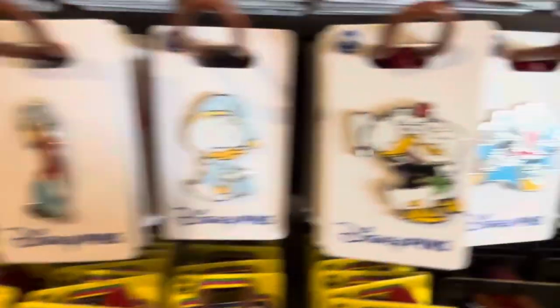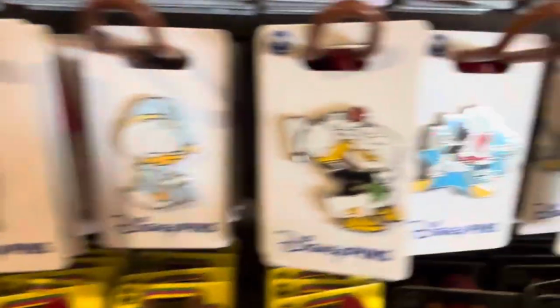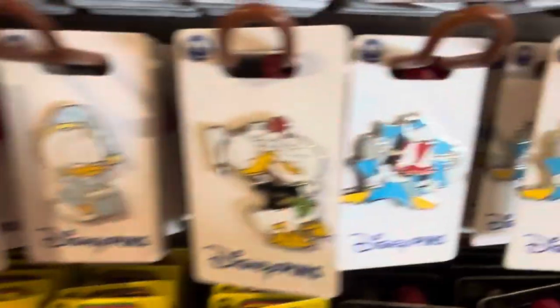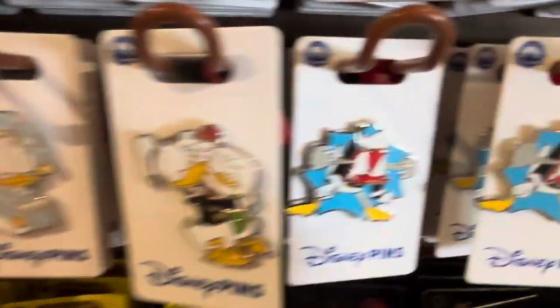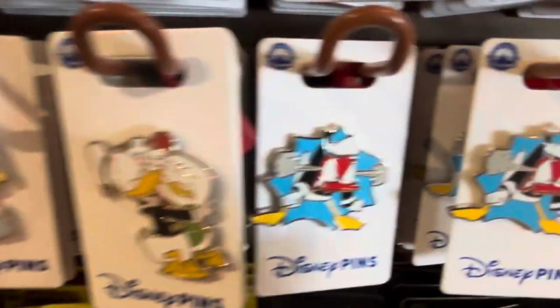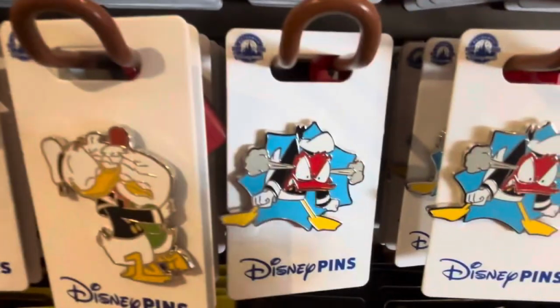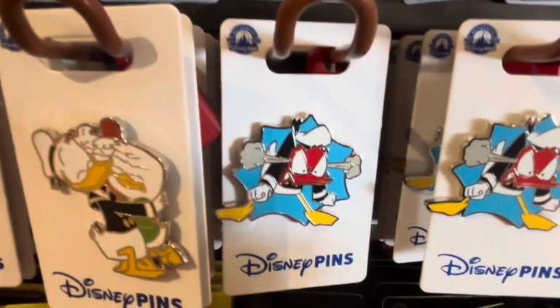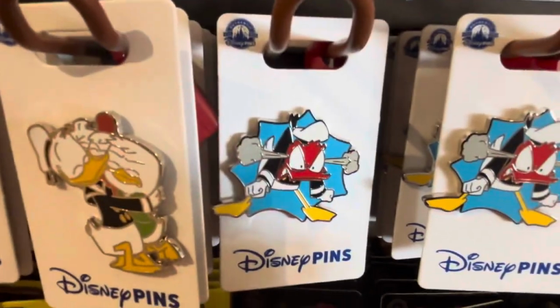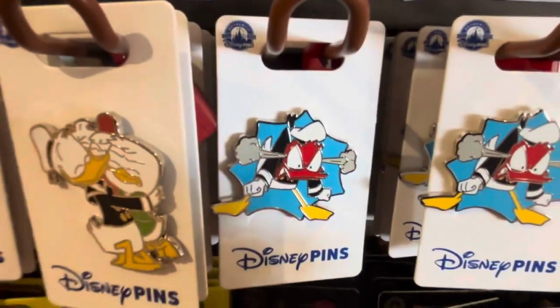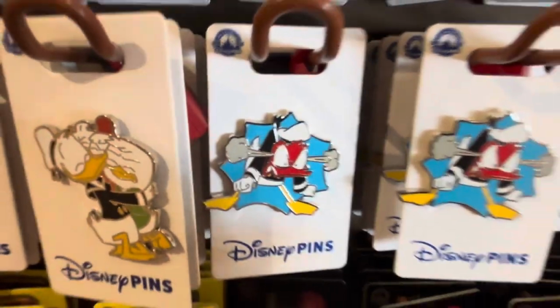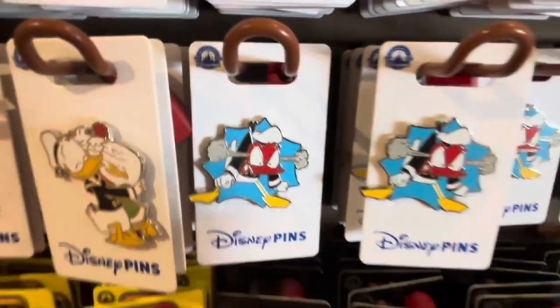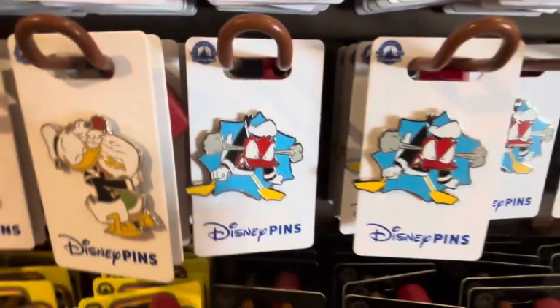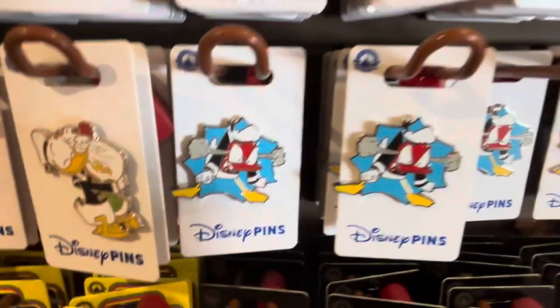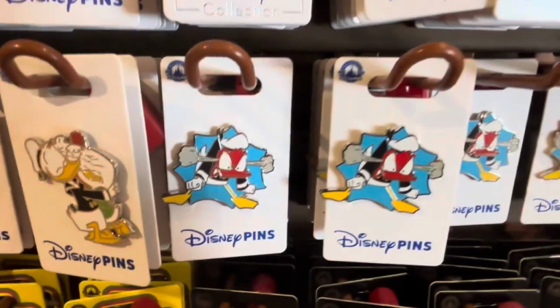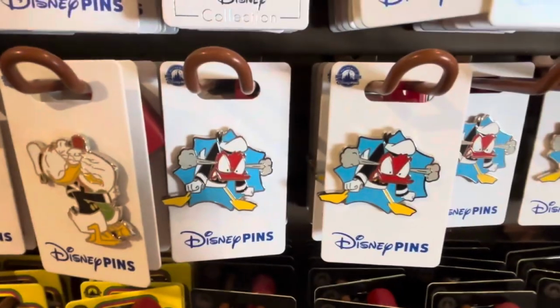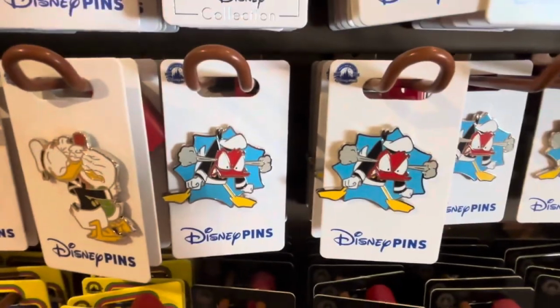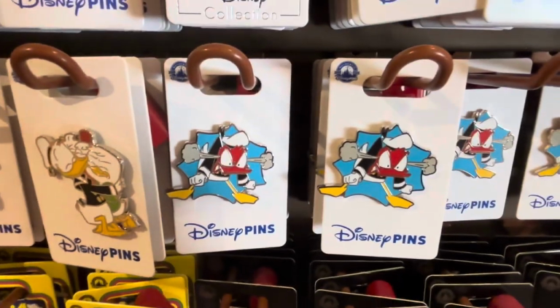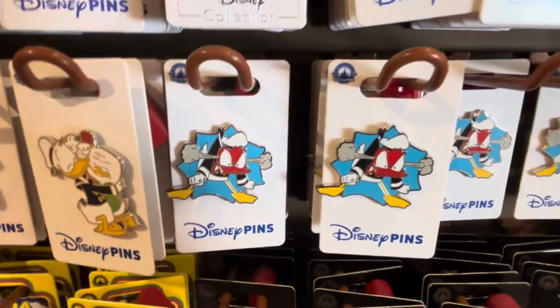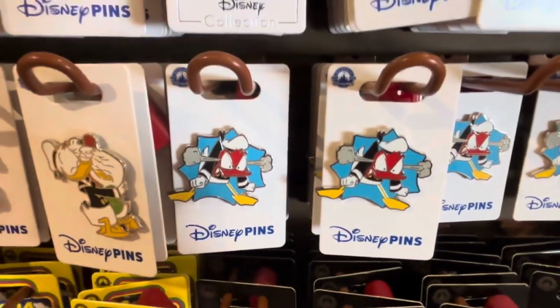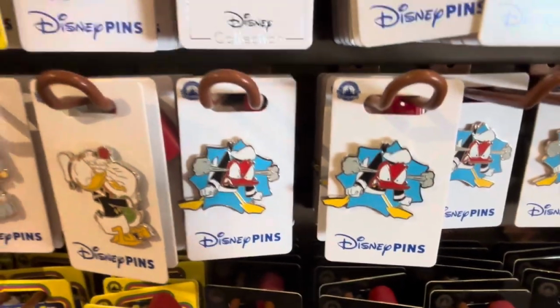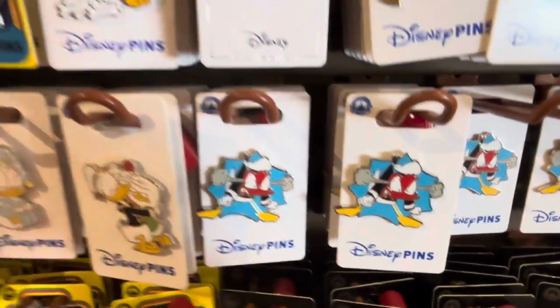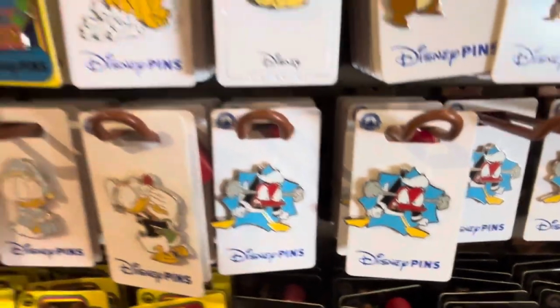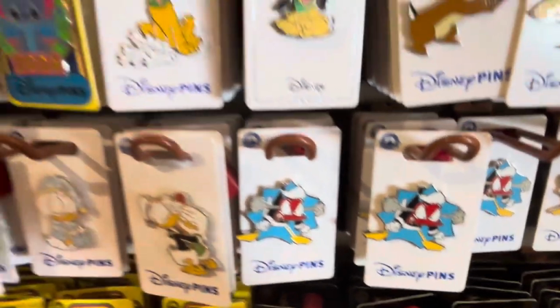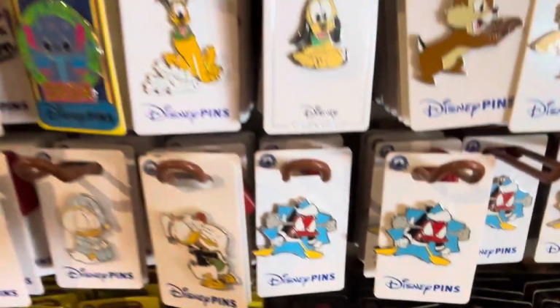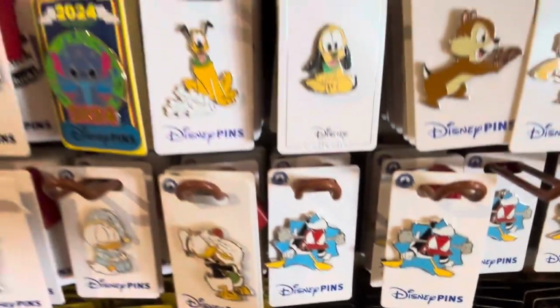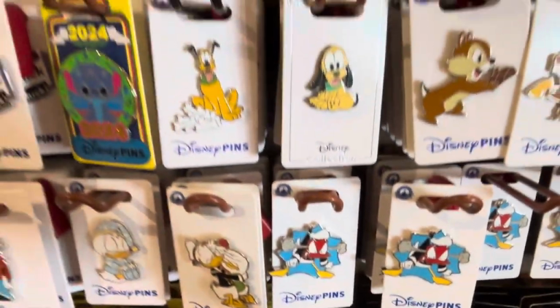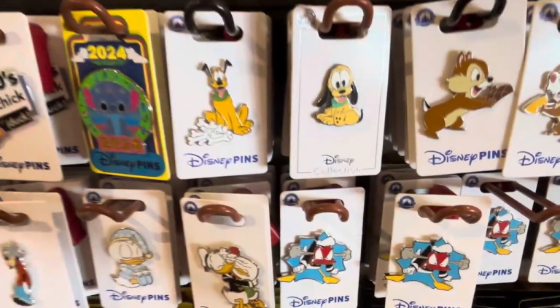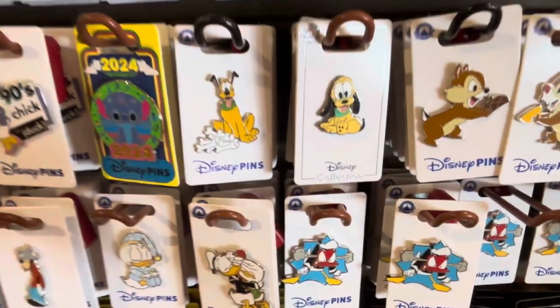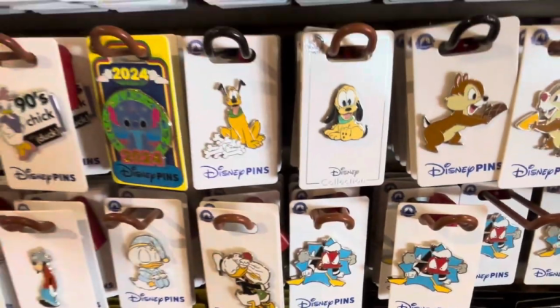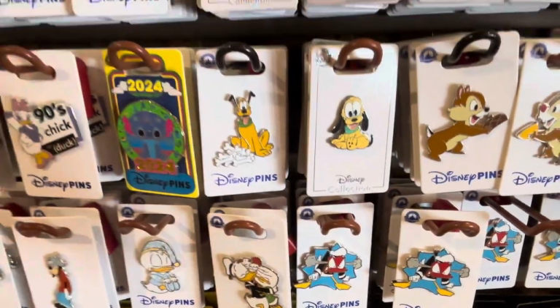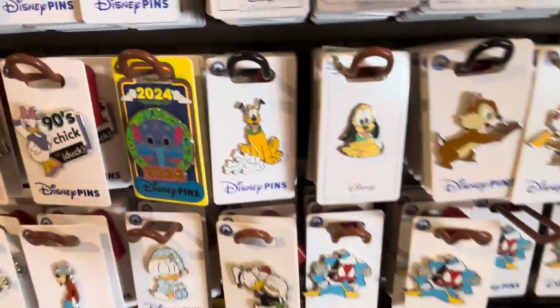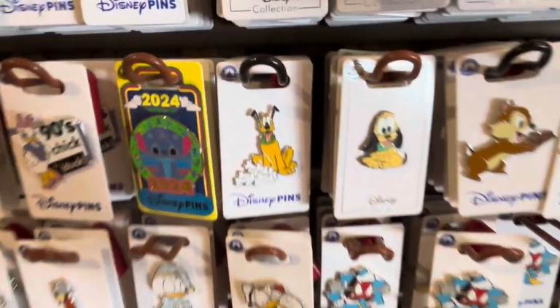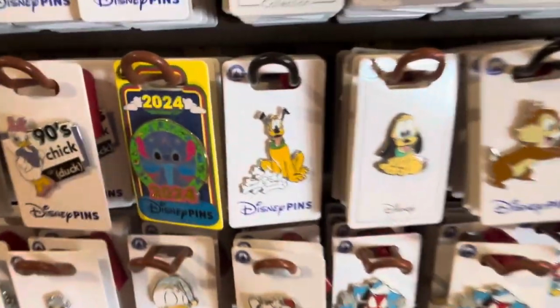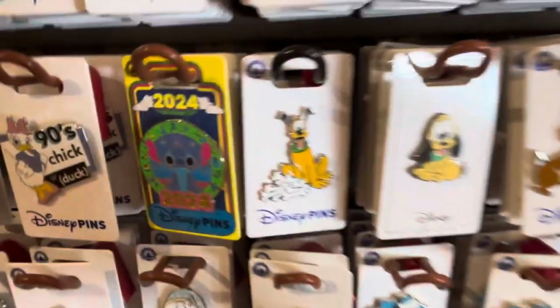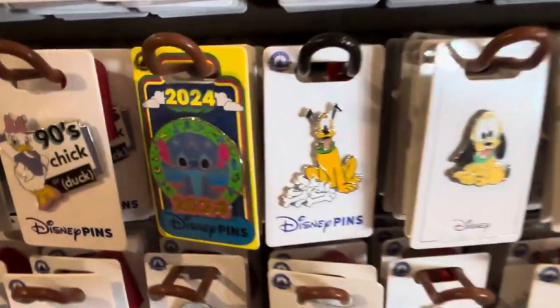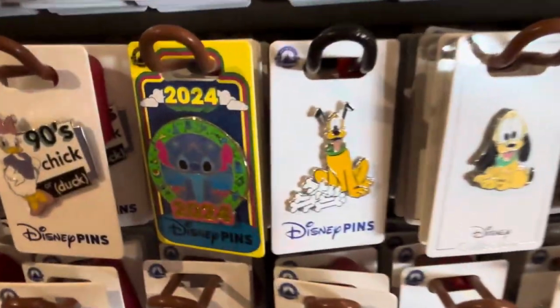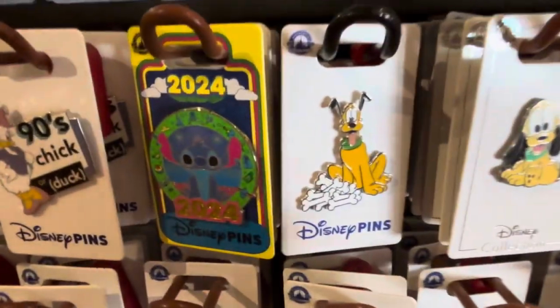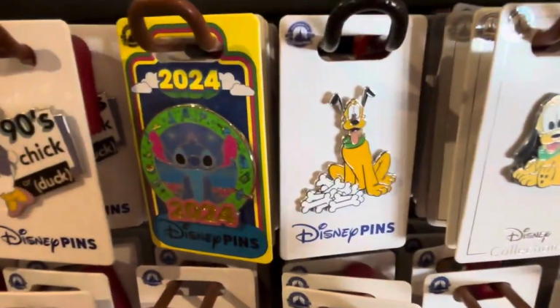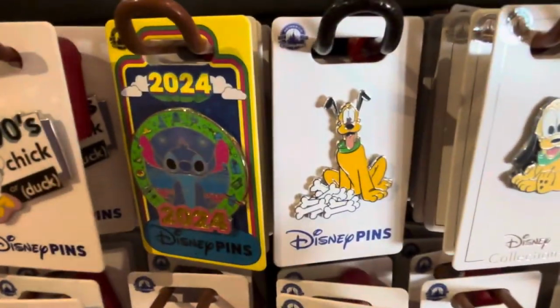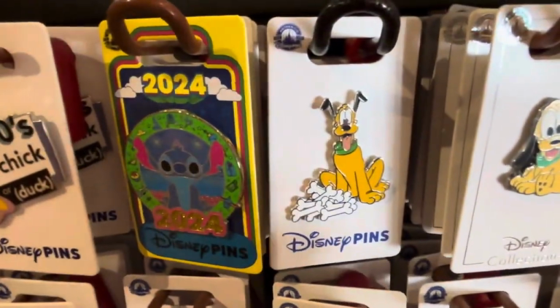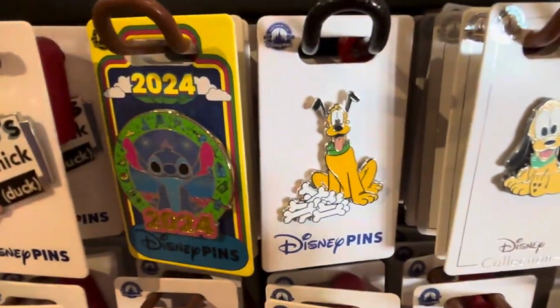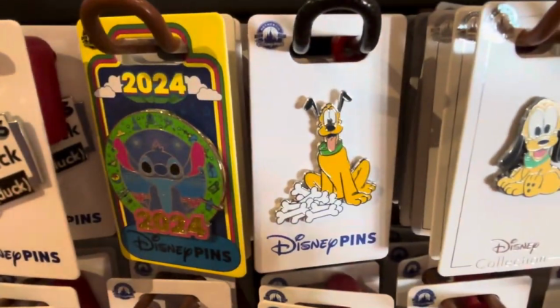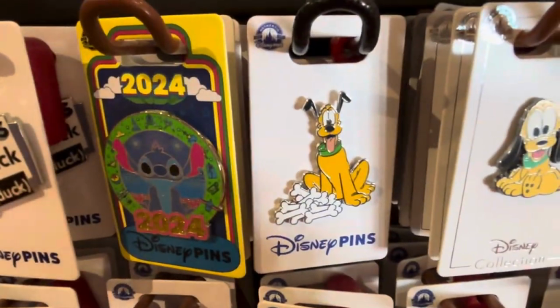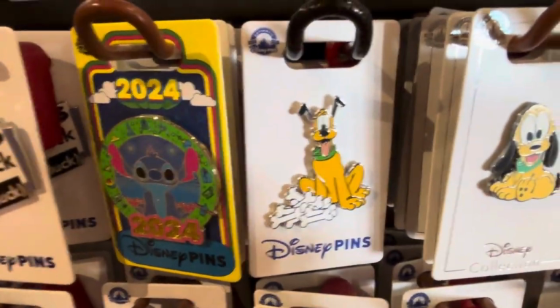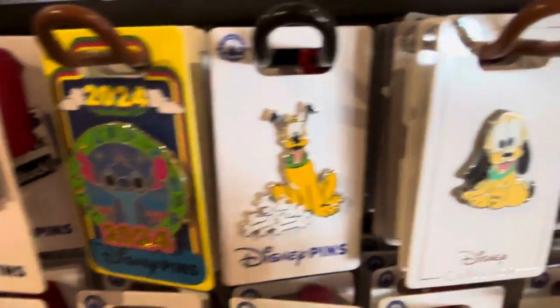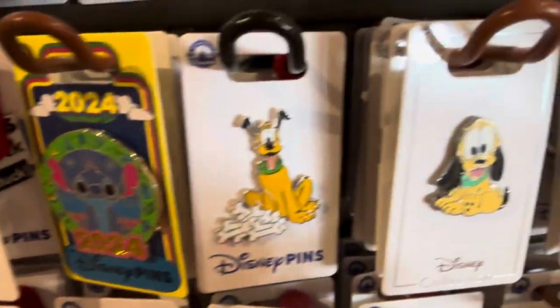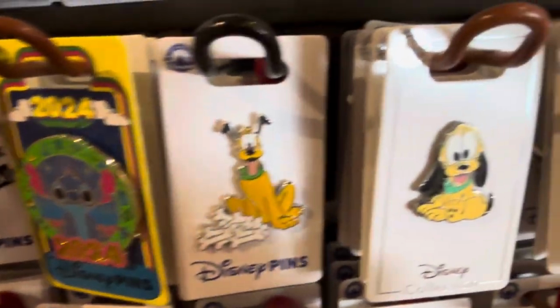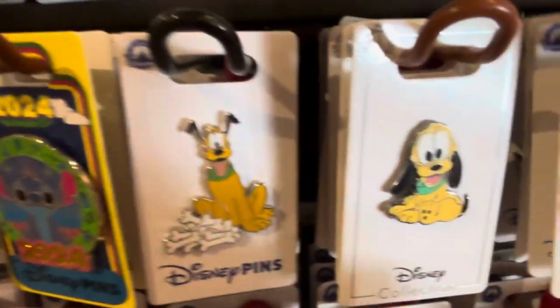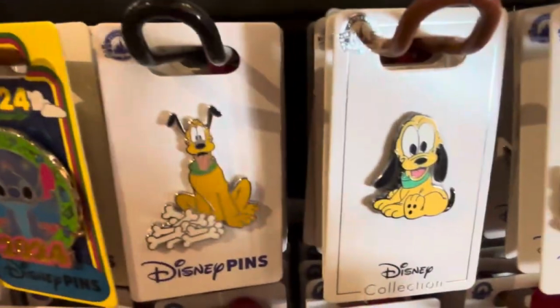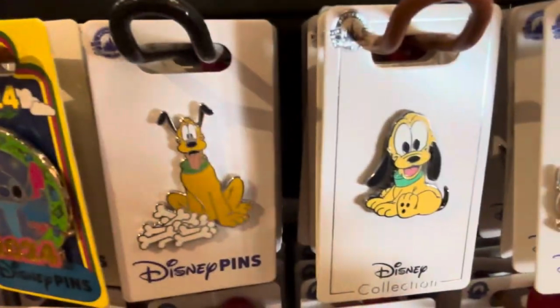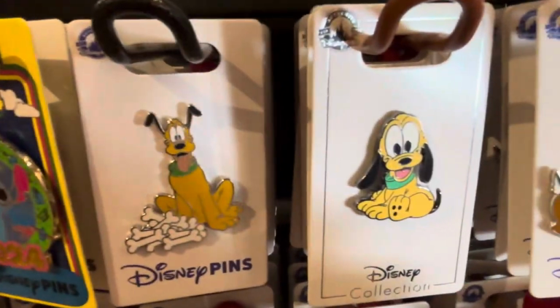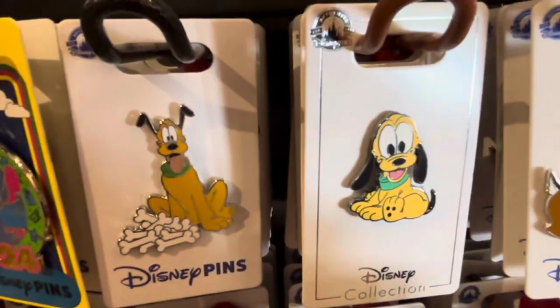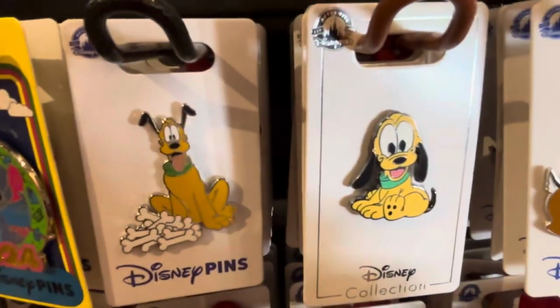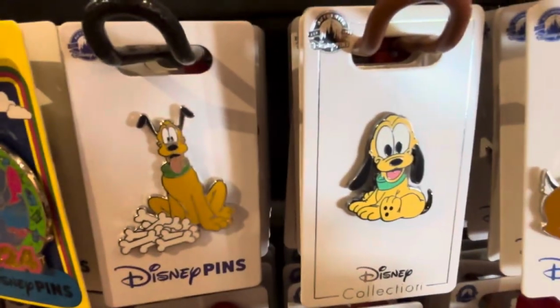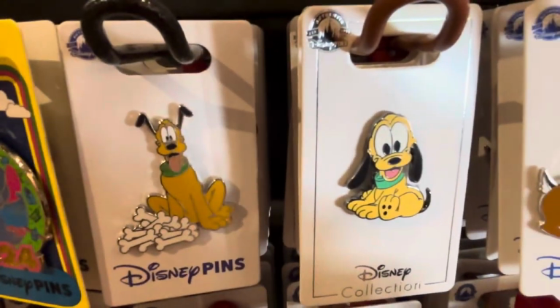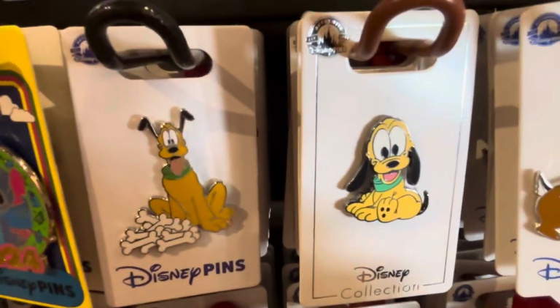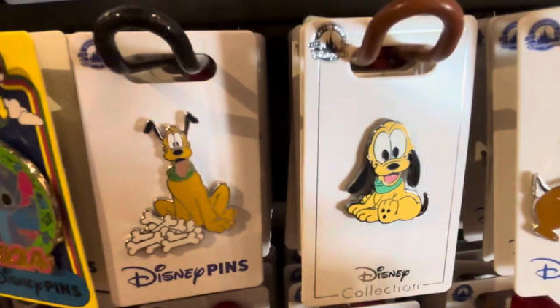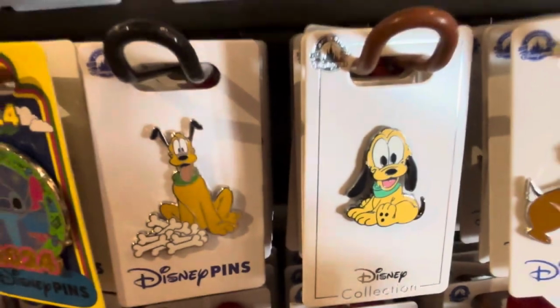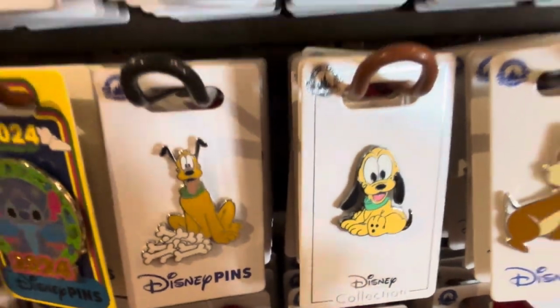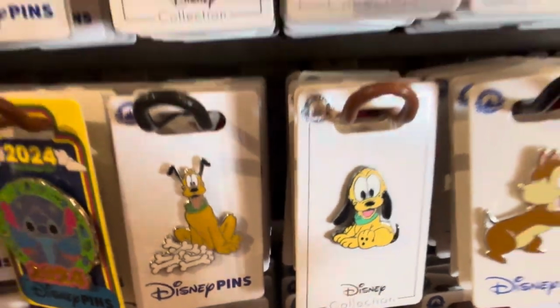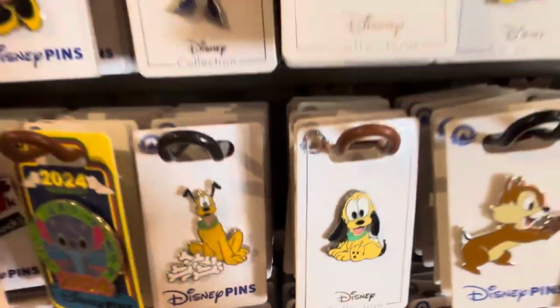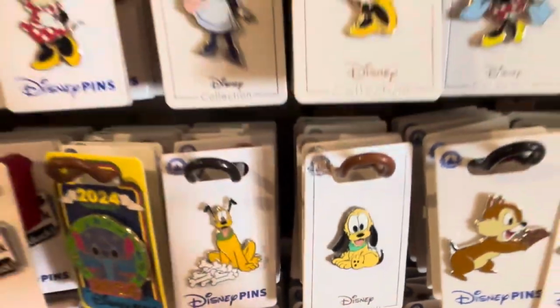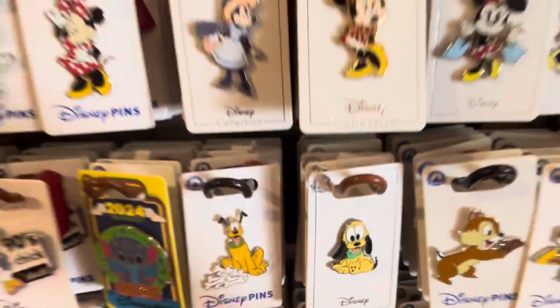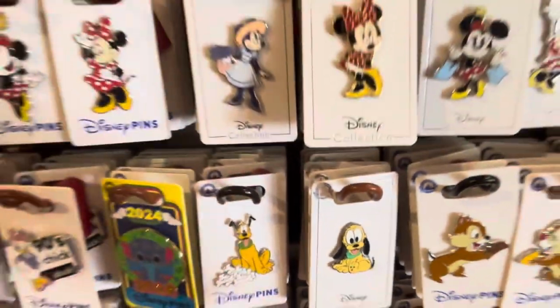And there's Angry Donald pins. This has better pins than anywhere. Baby Pluto pin — loving it.